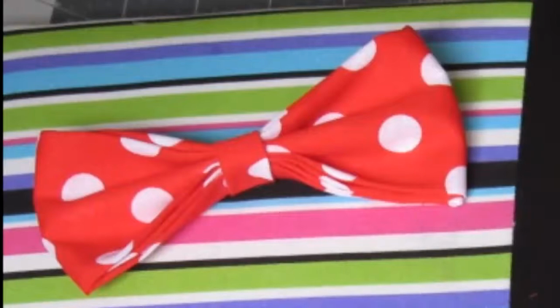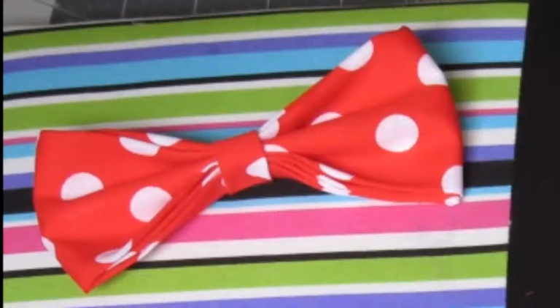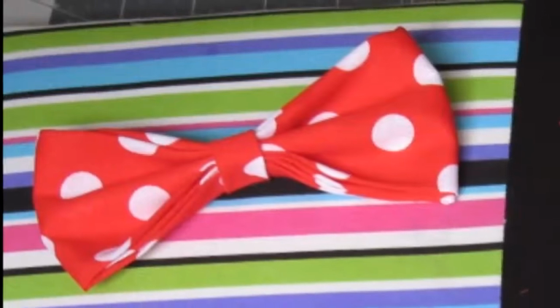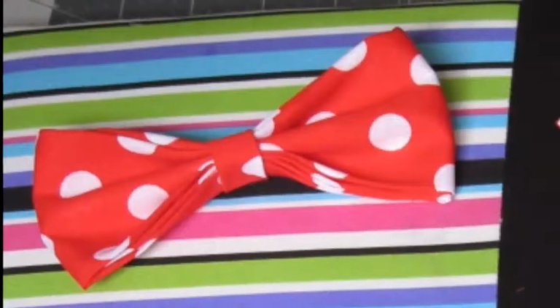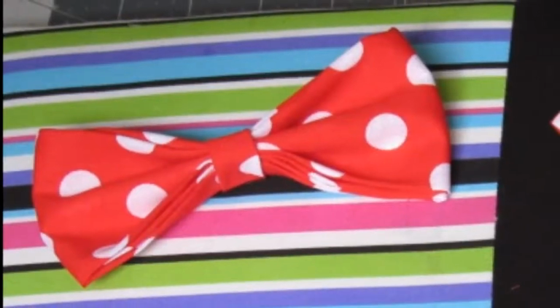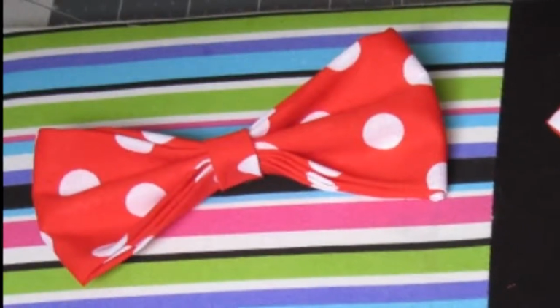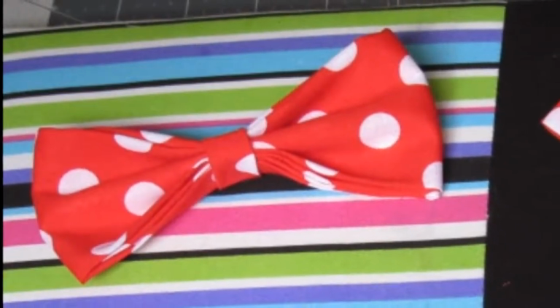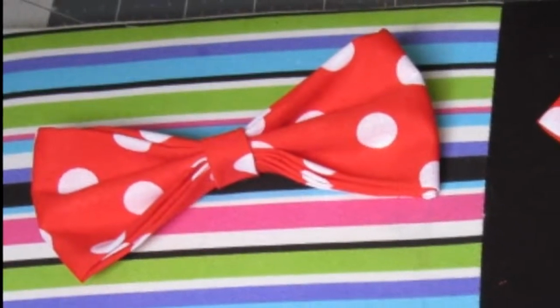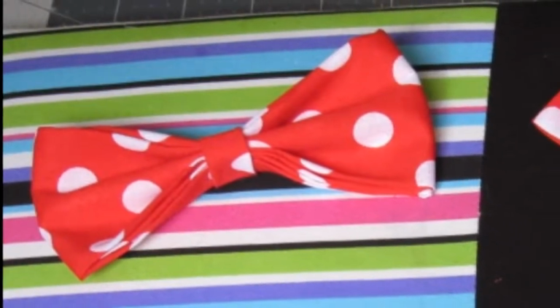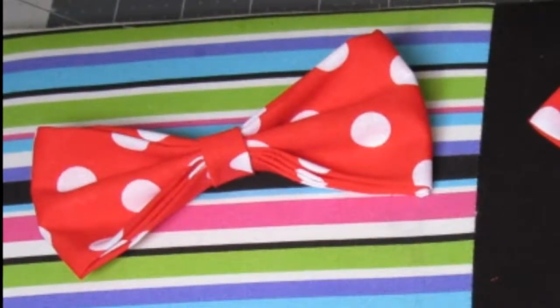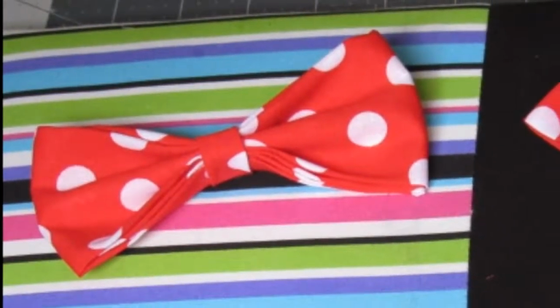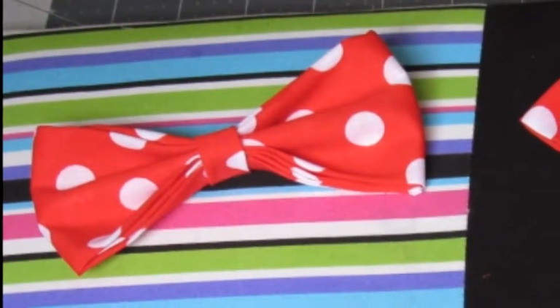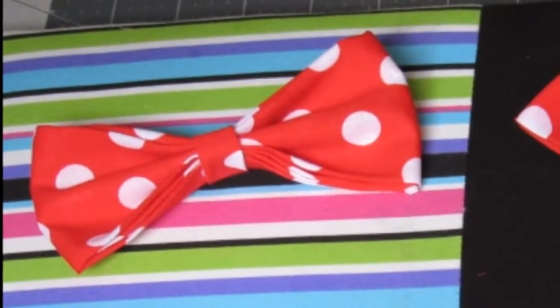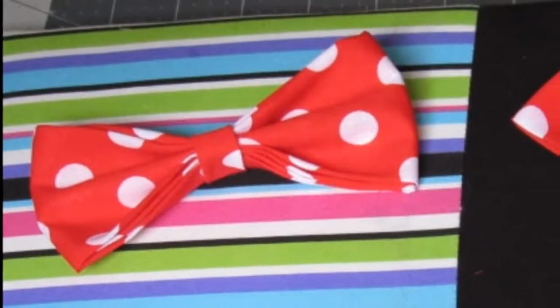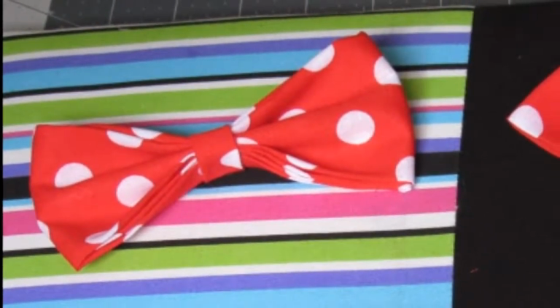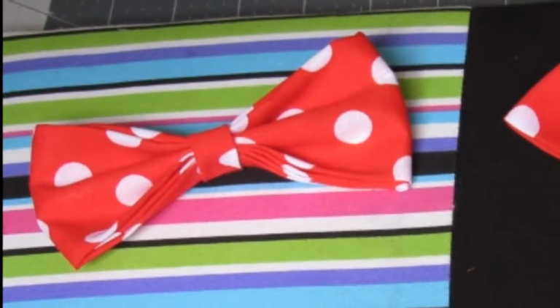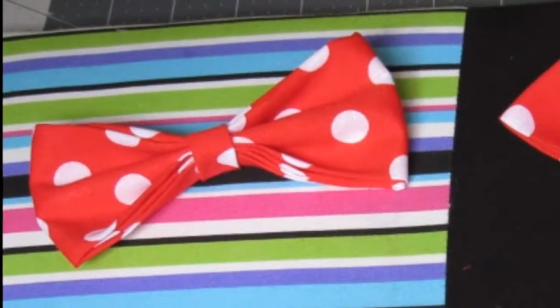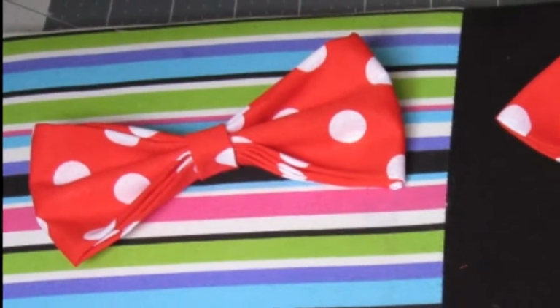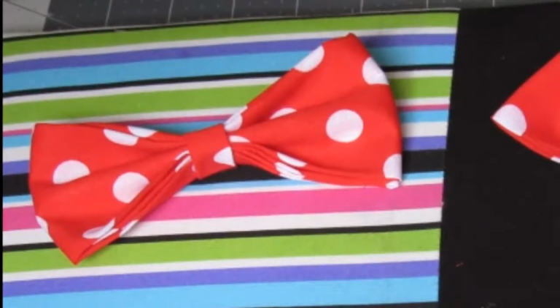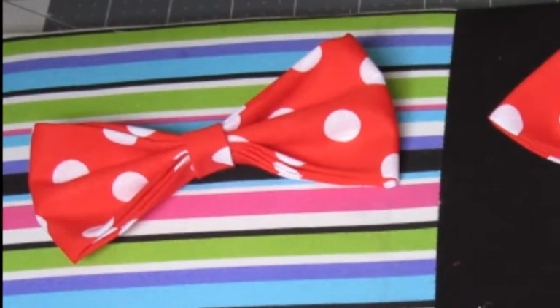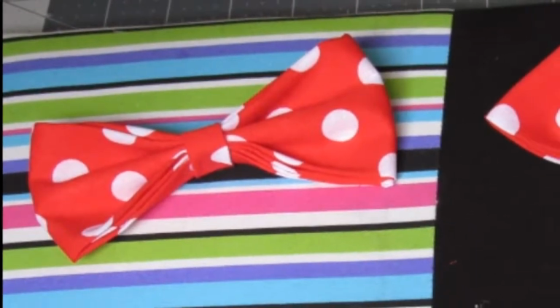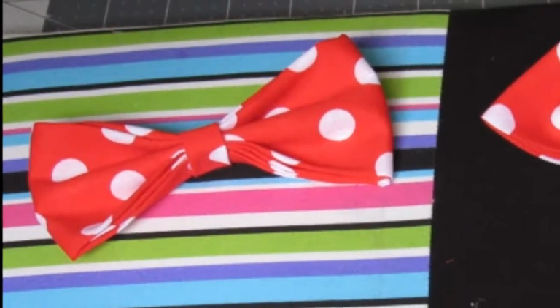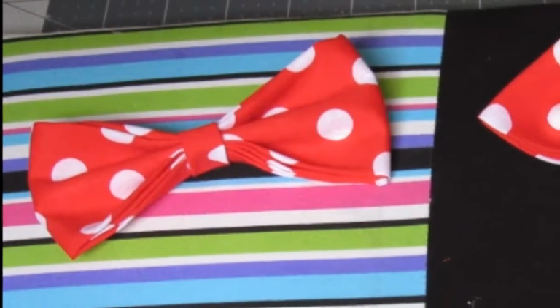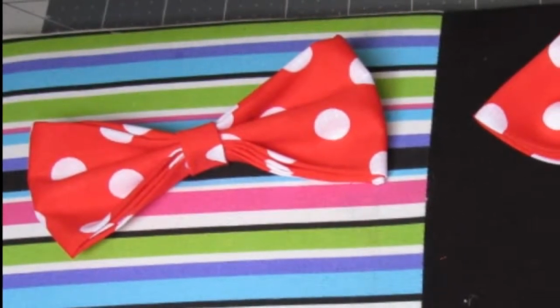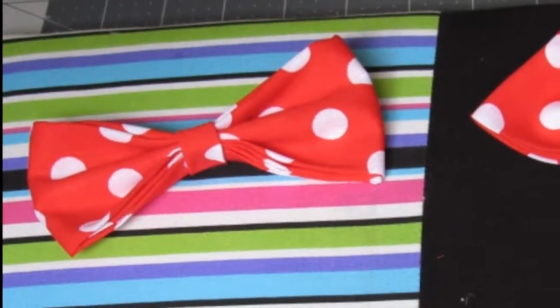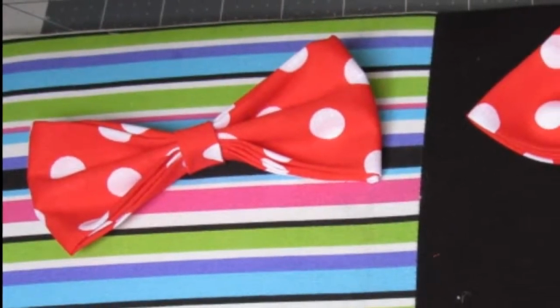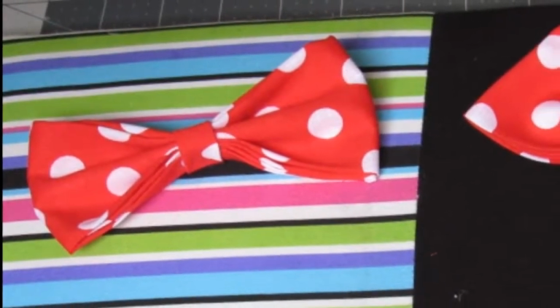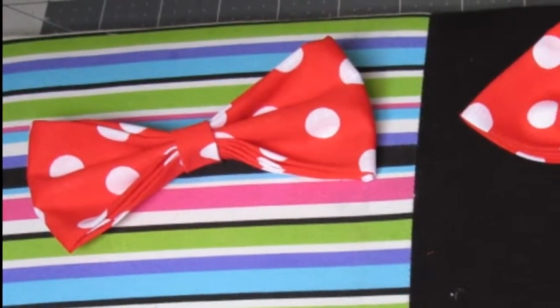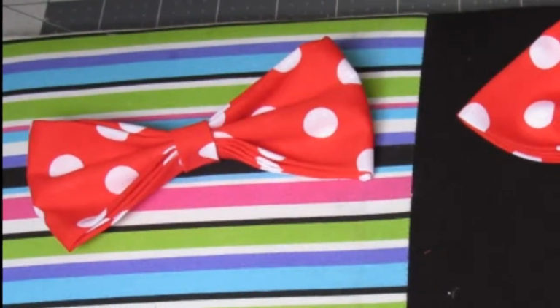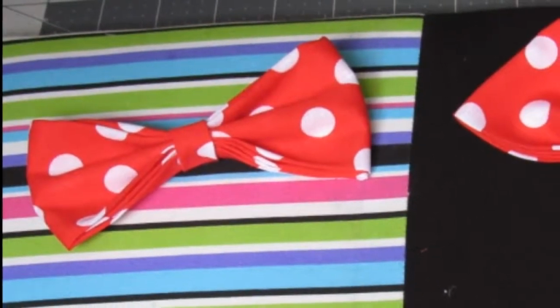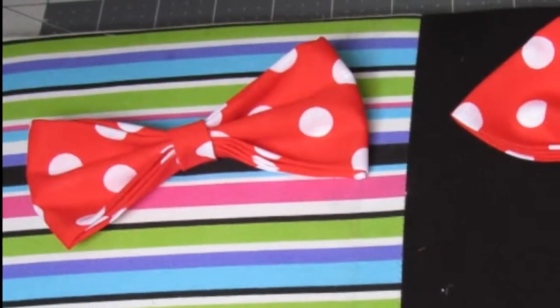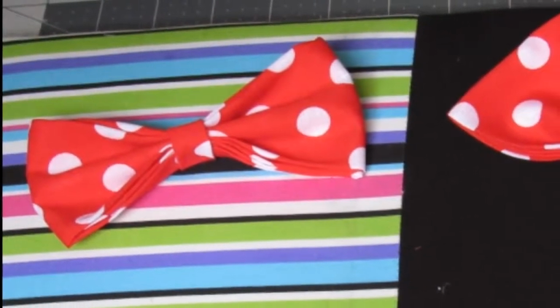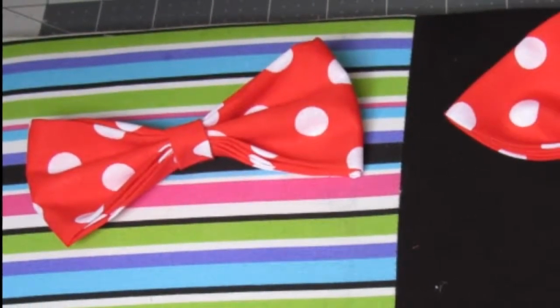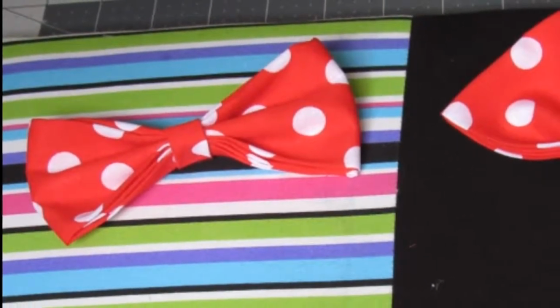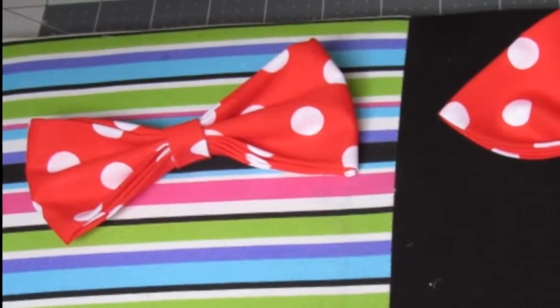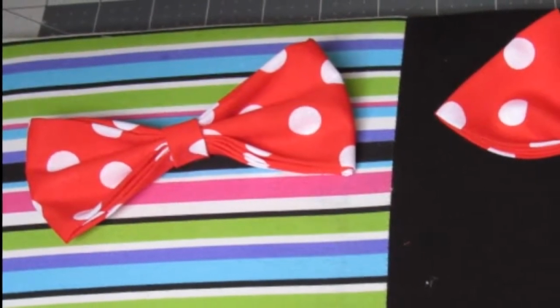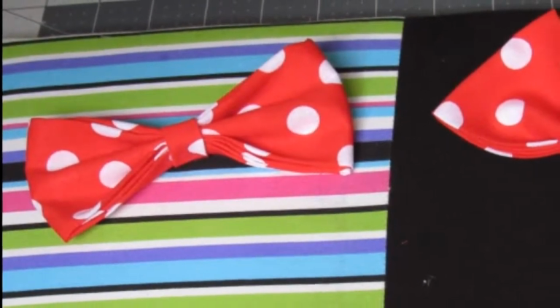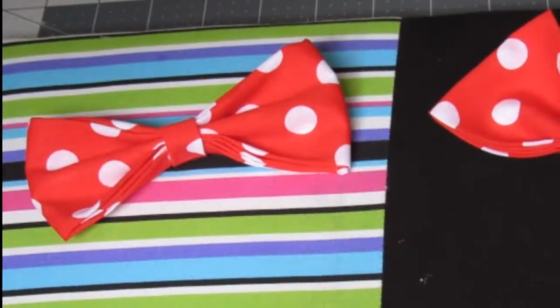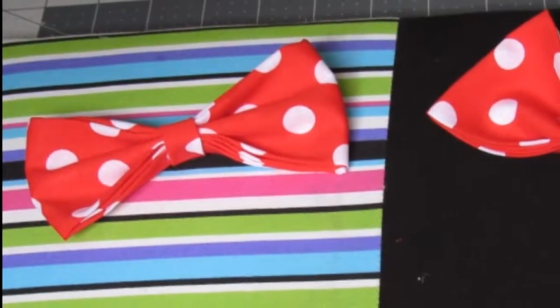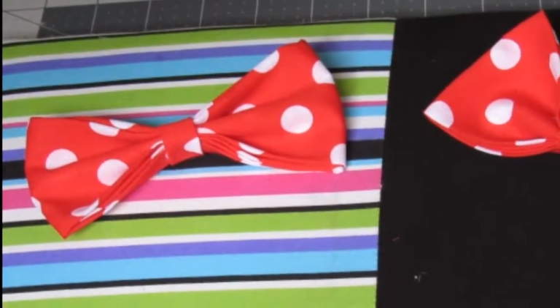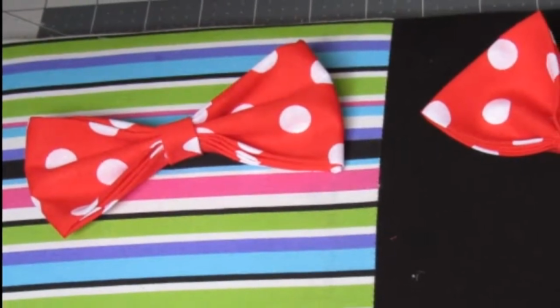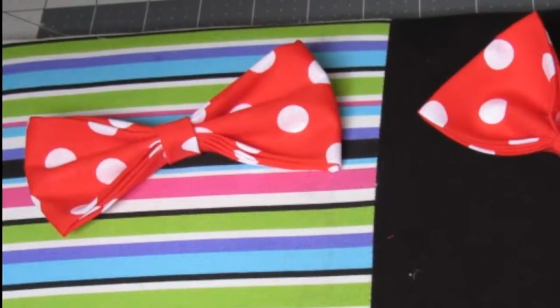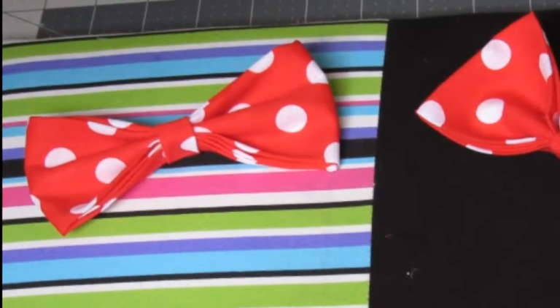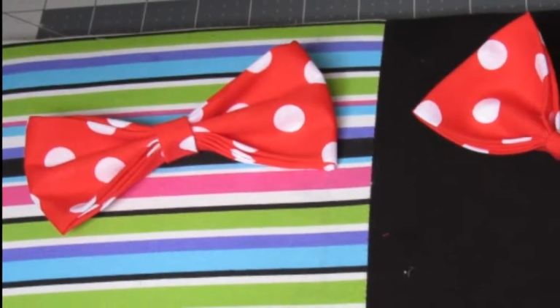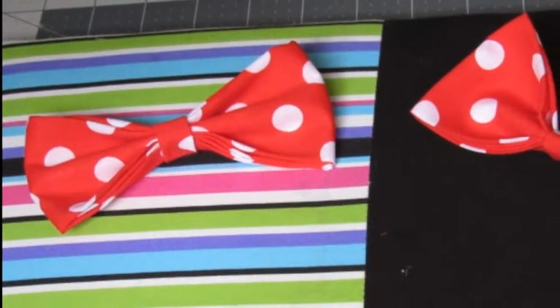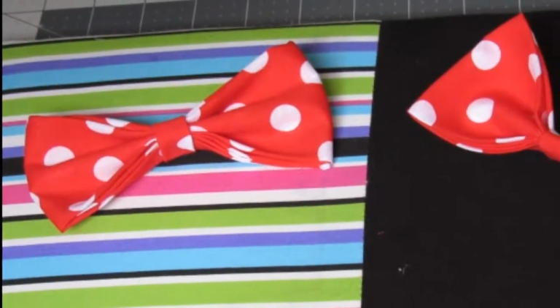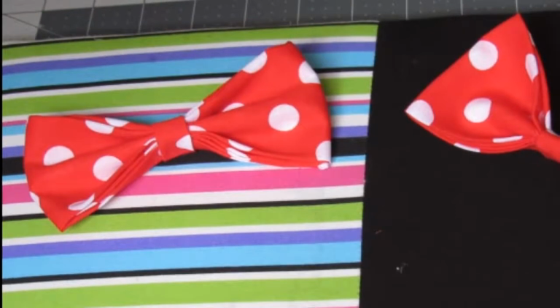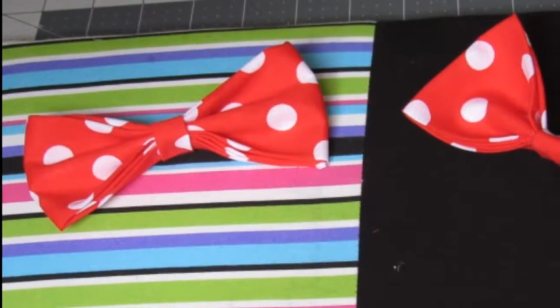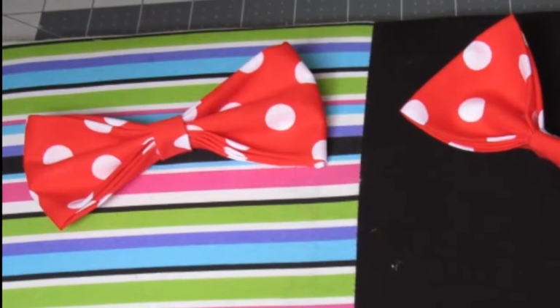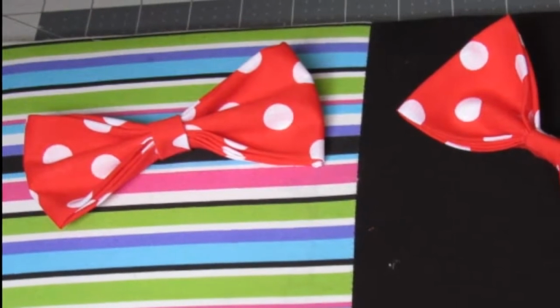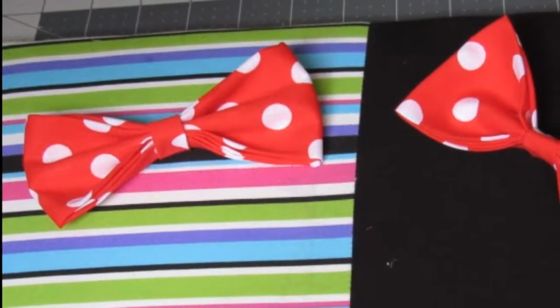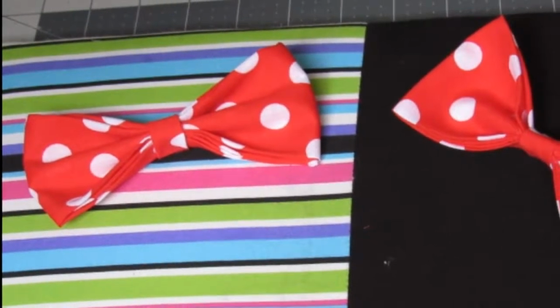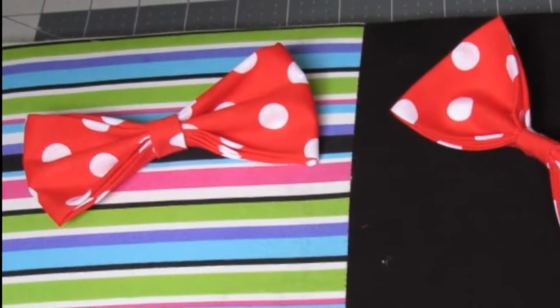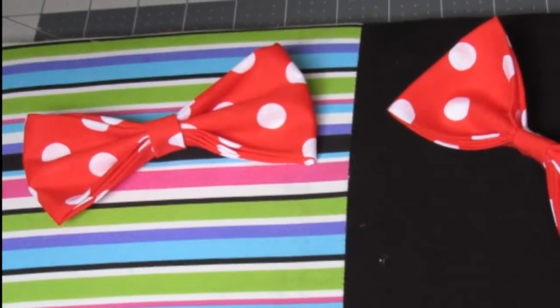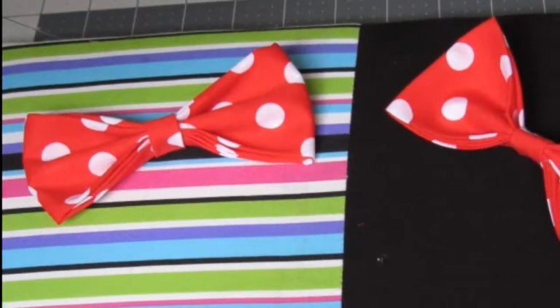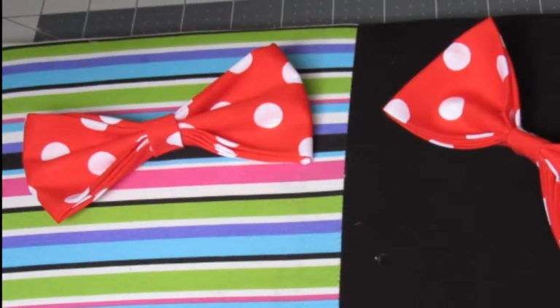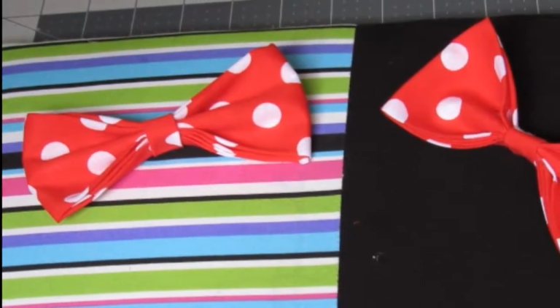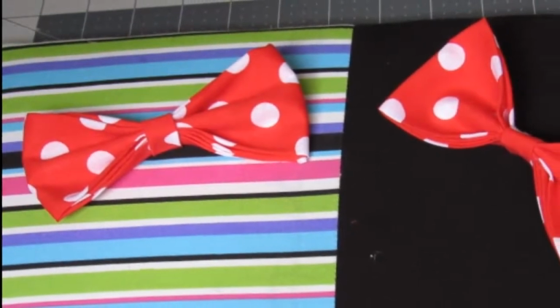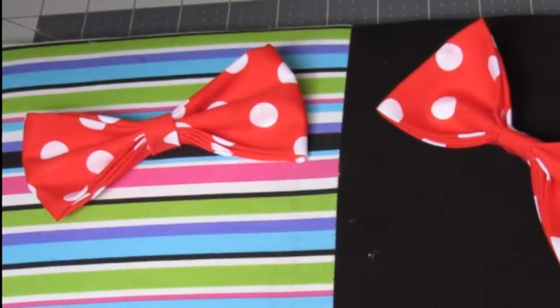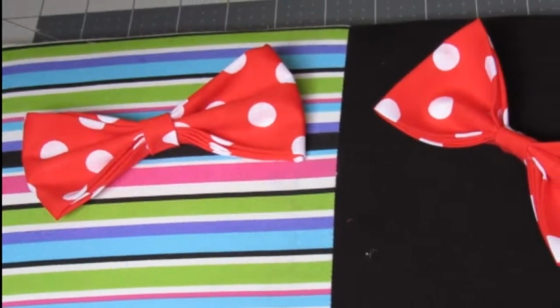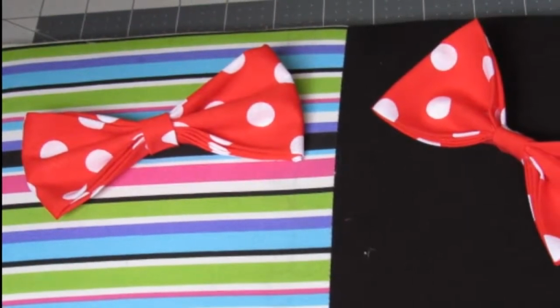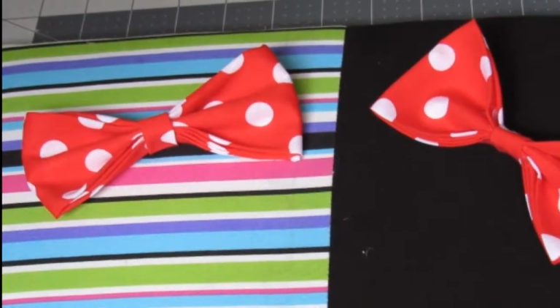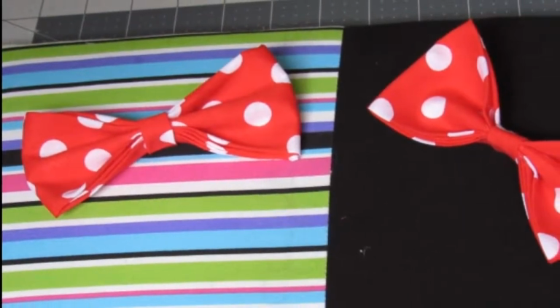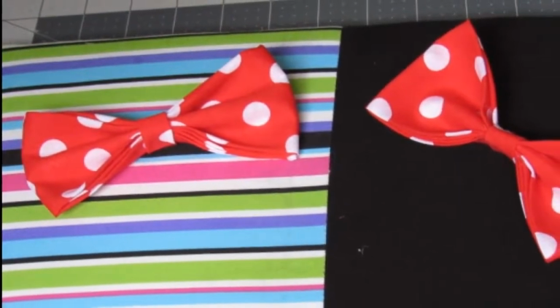Hey all out there, this is Marlisha Monroe, and if you want to learn to make these cute little bows, then stay with me.